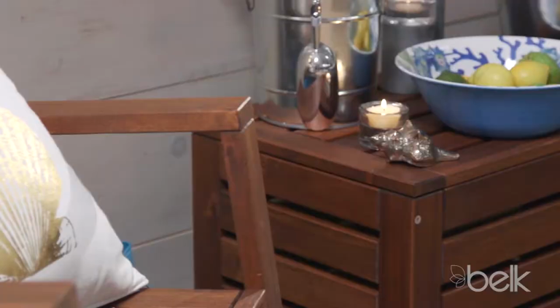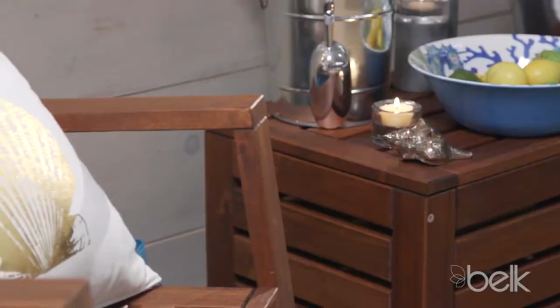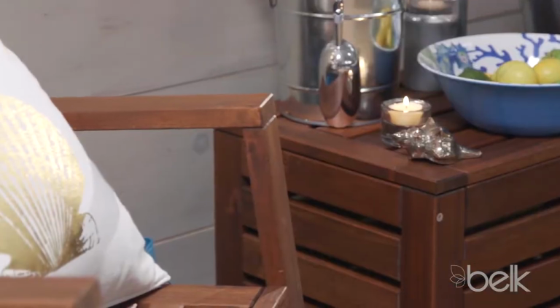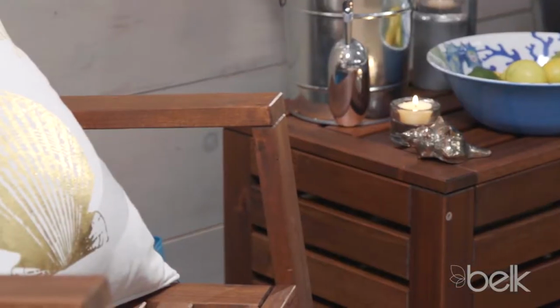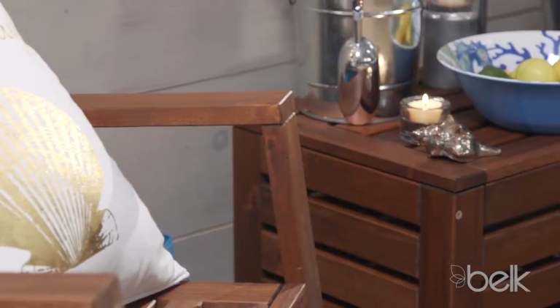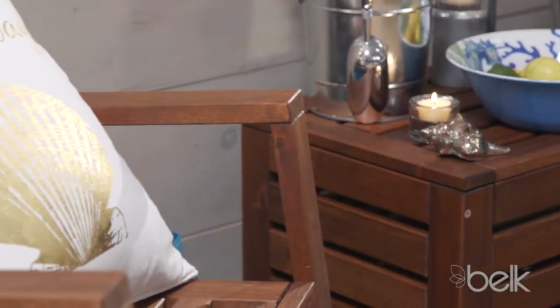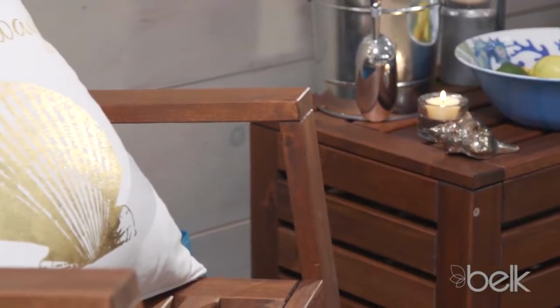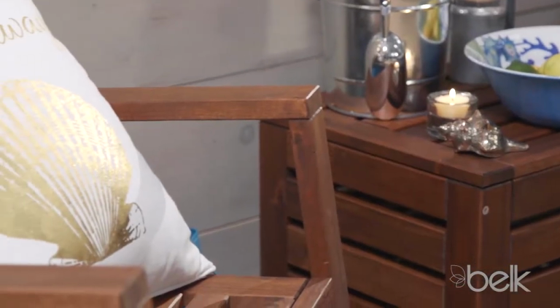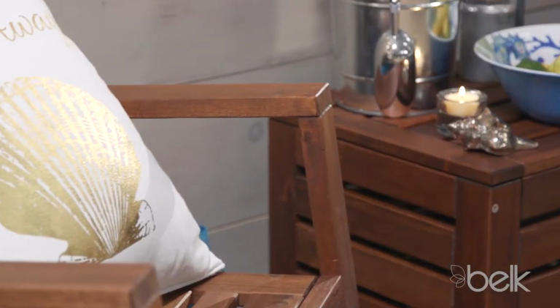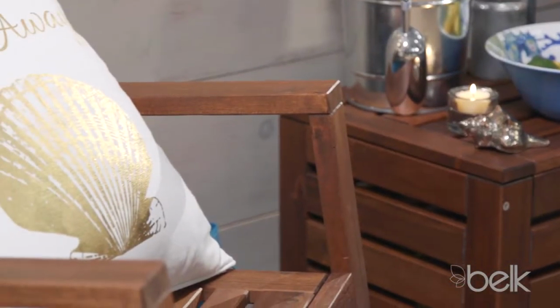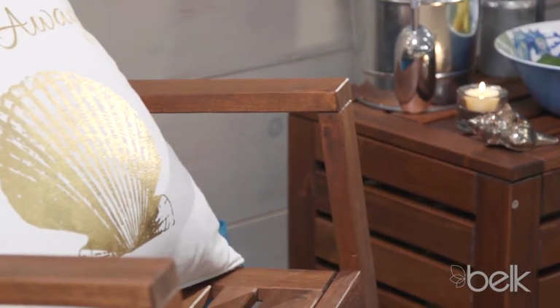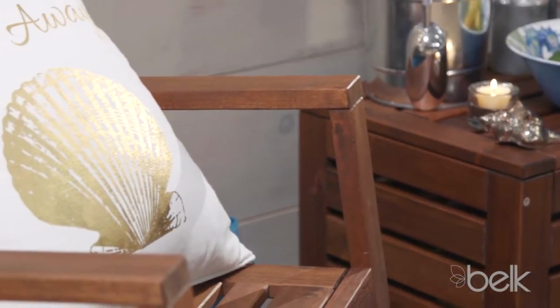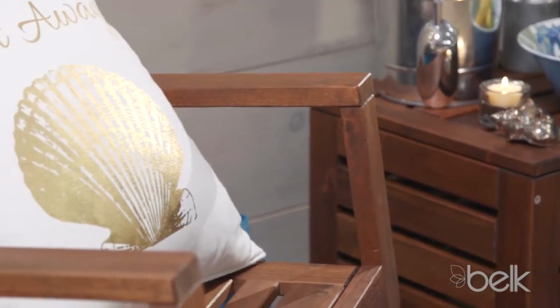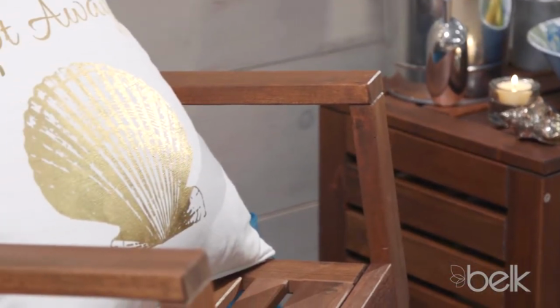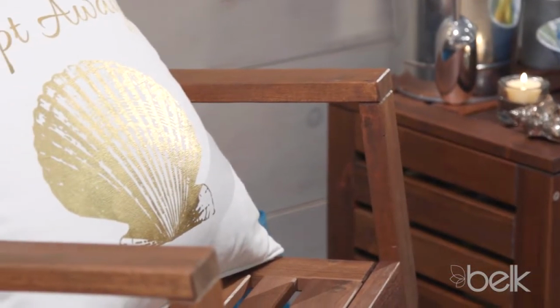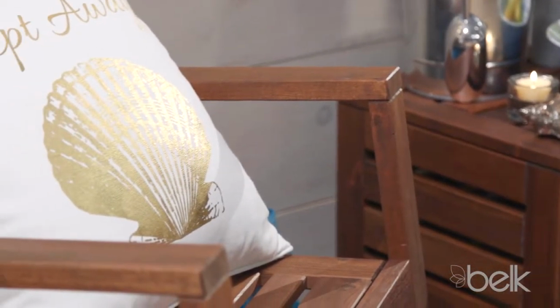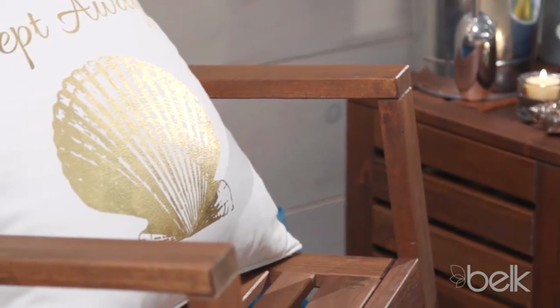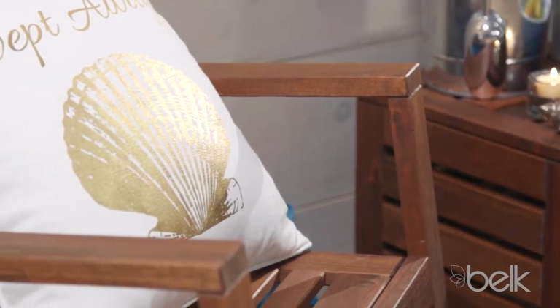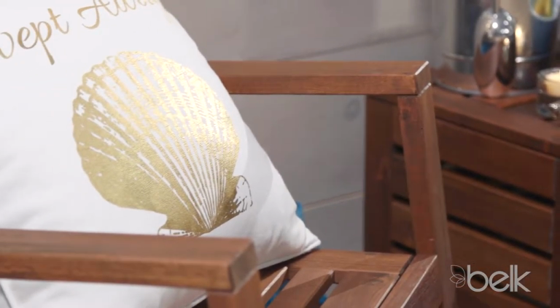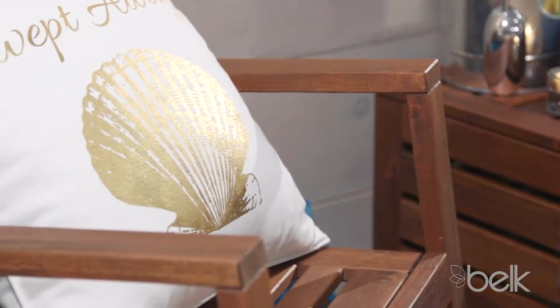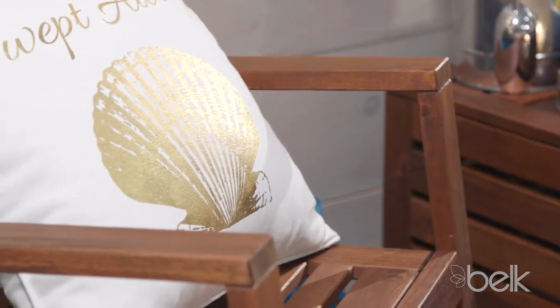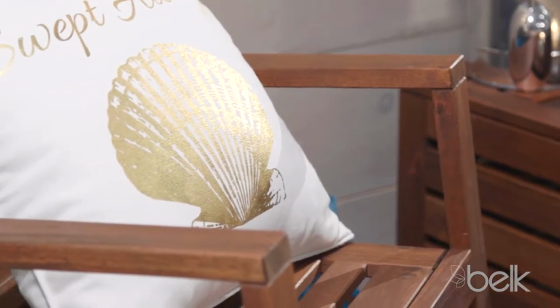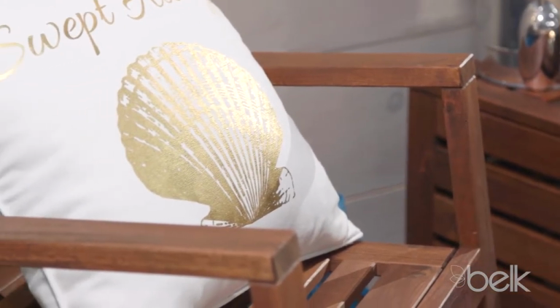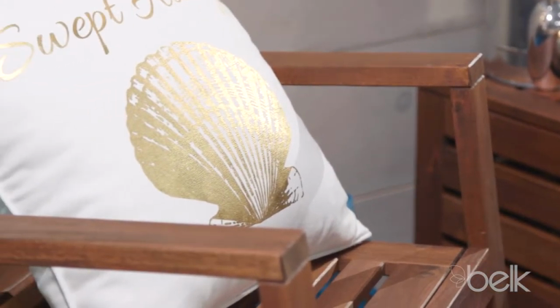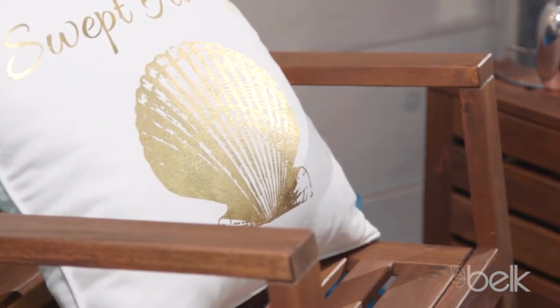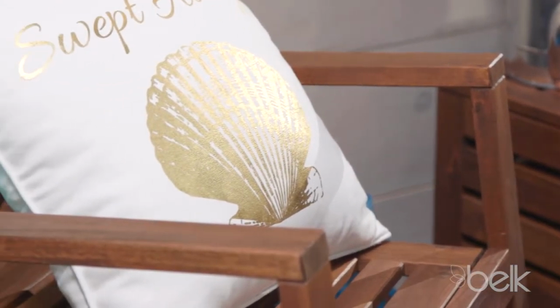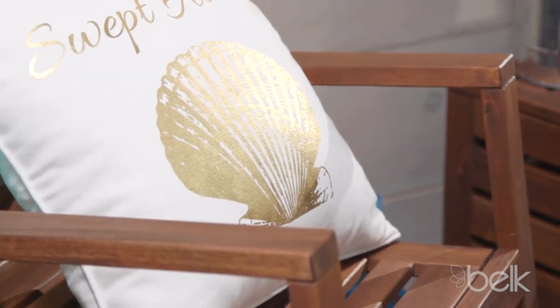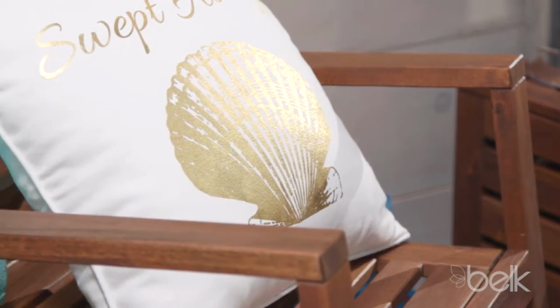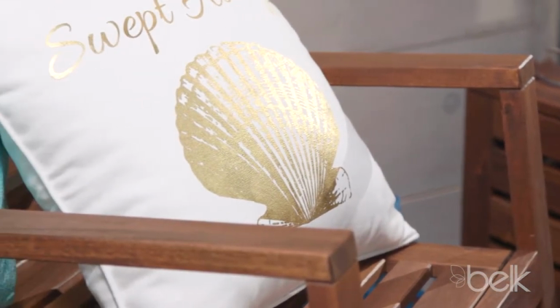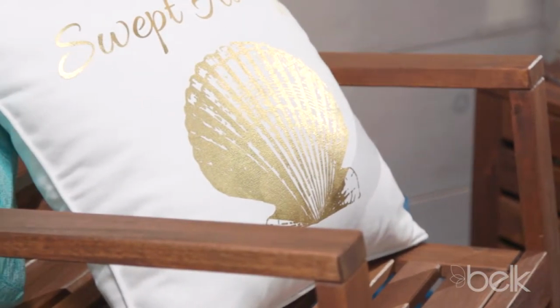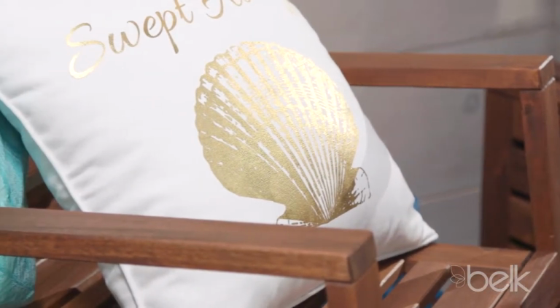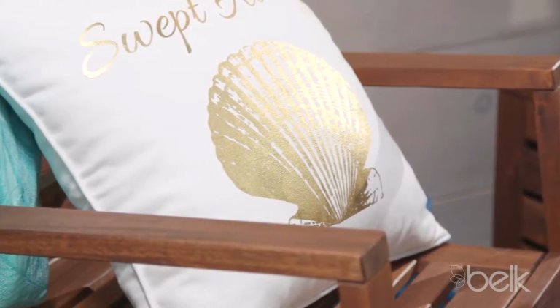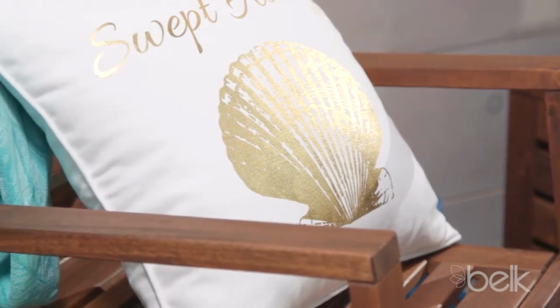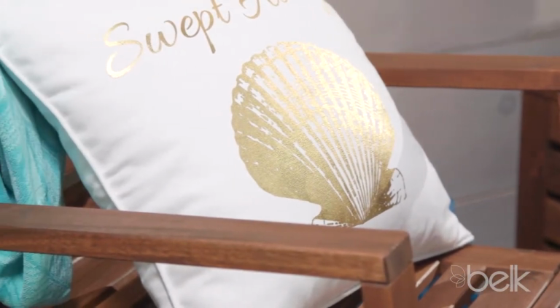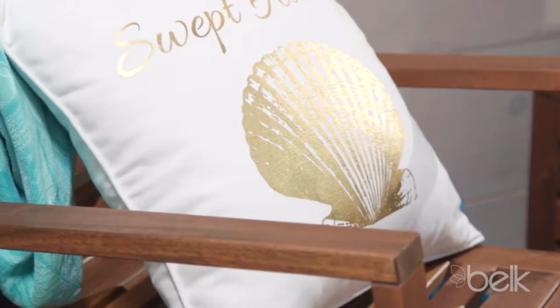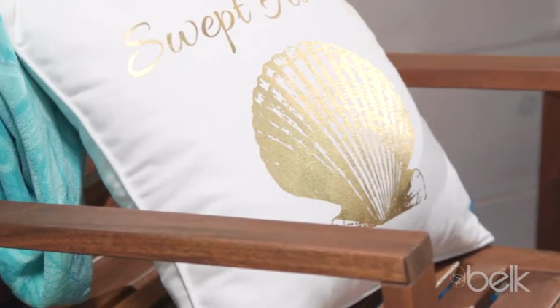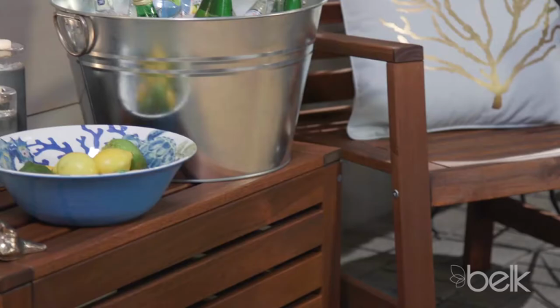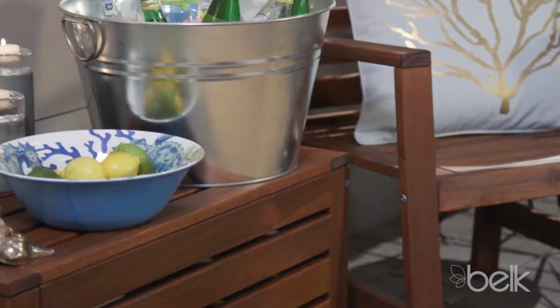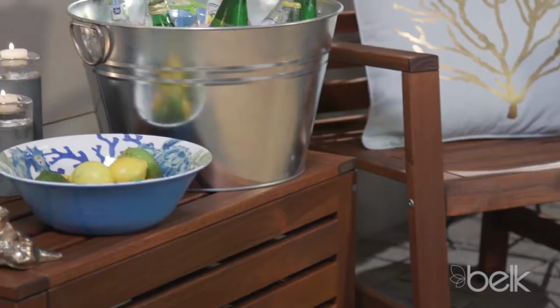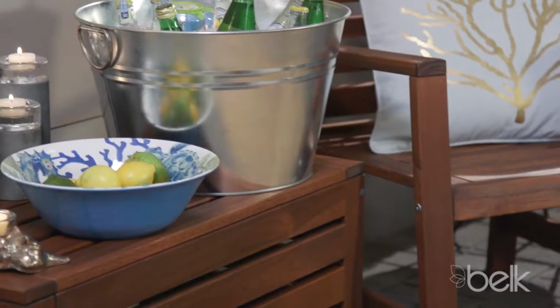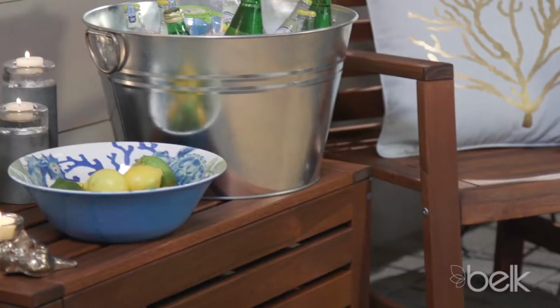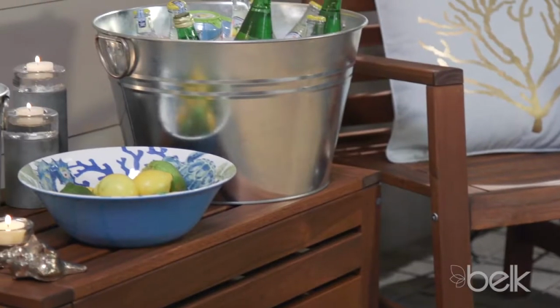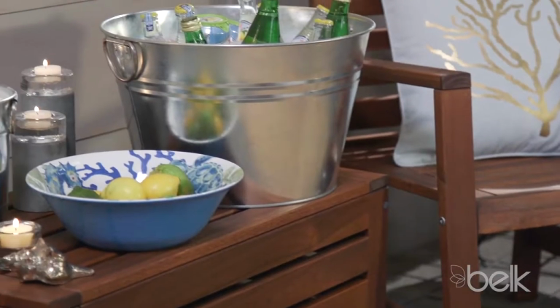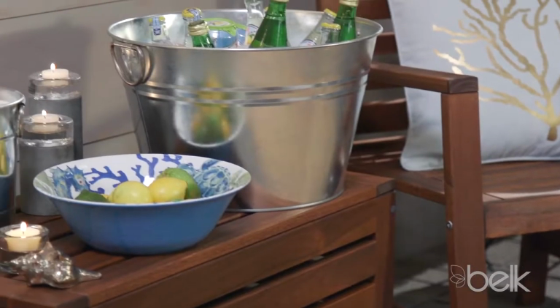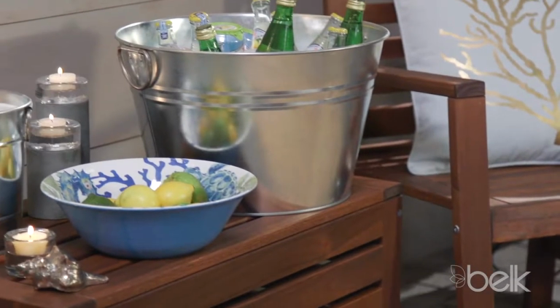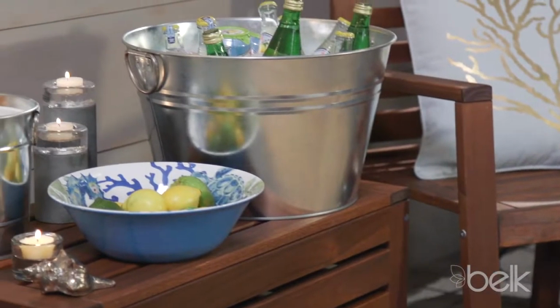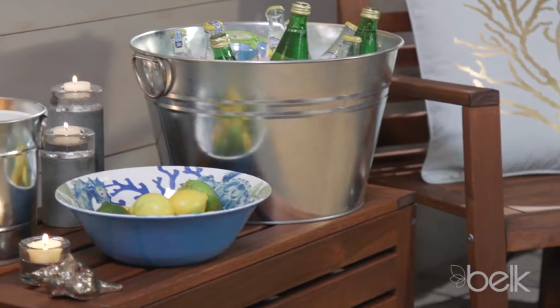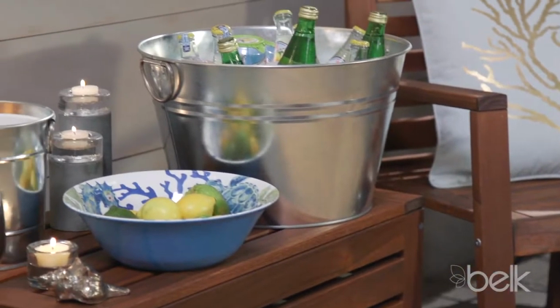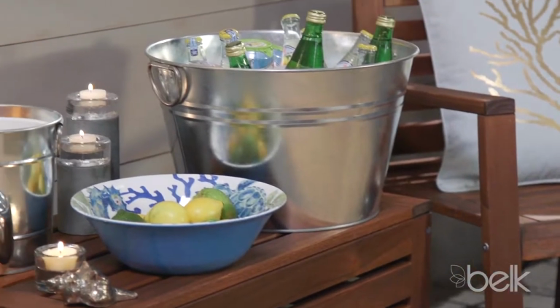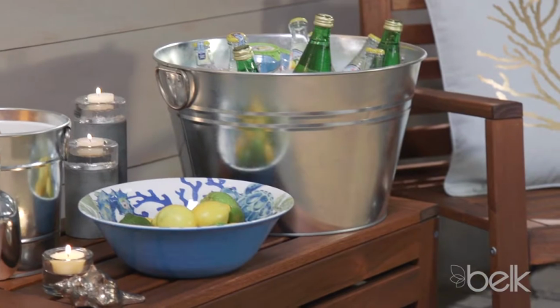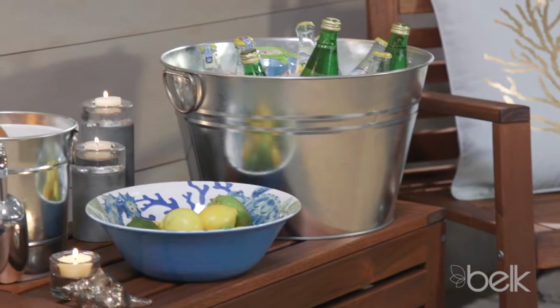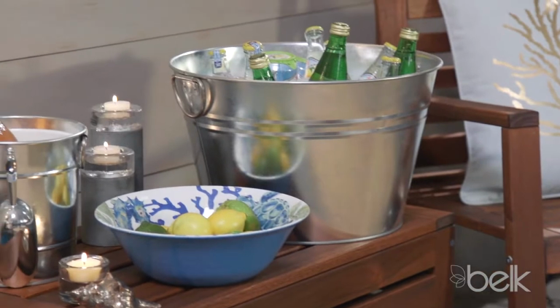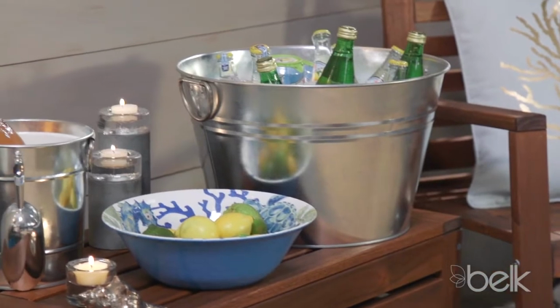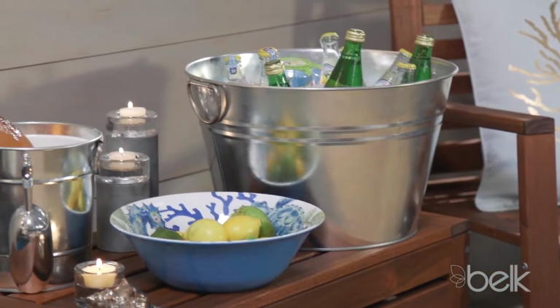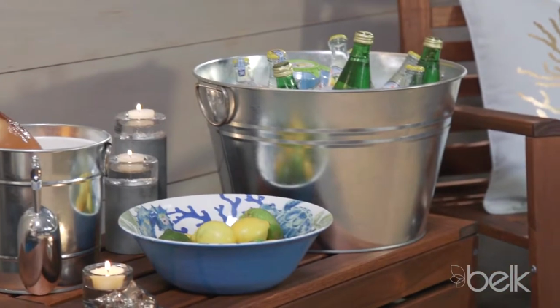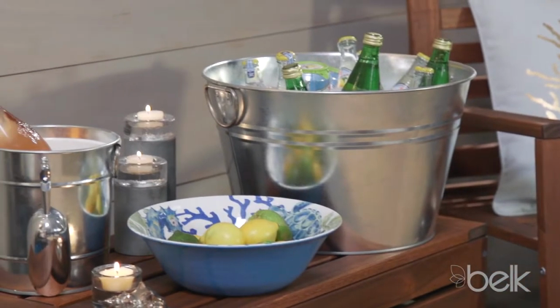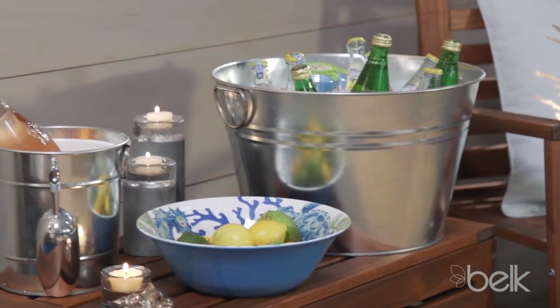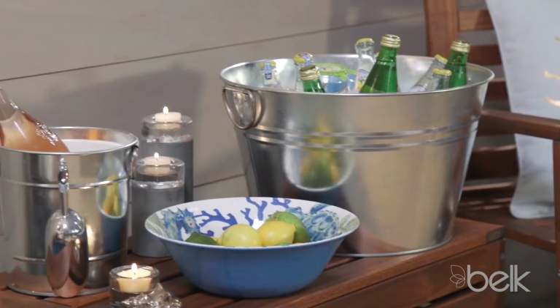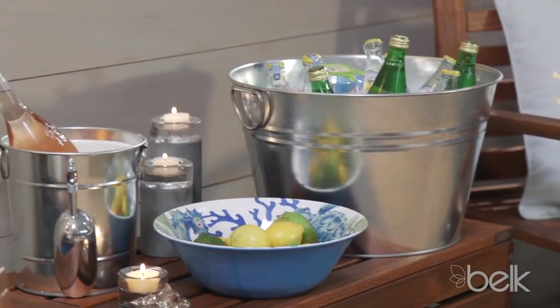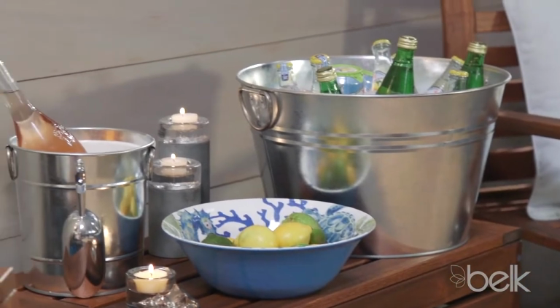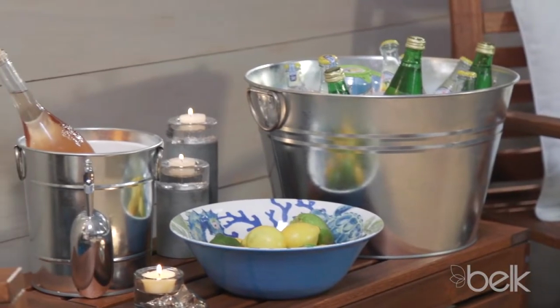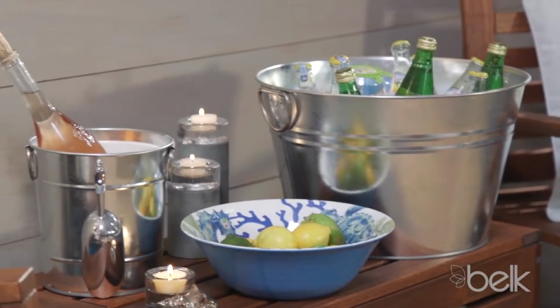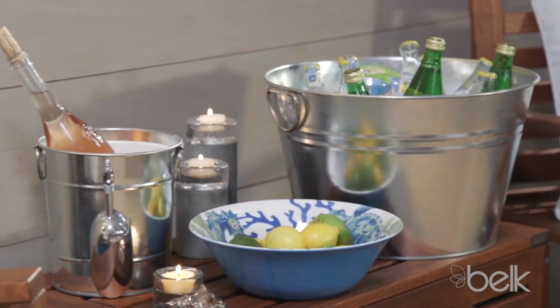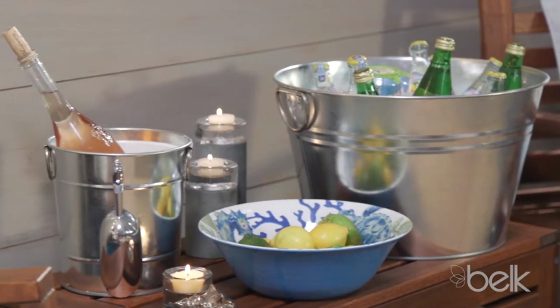Dress things up with fun accents like lanterns, tea lights, and linens. Add a beverage tub and an ice bucket to keep the fun flowing.